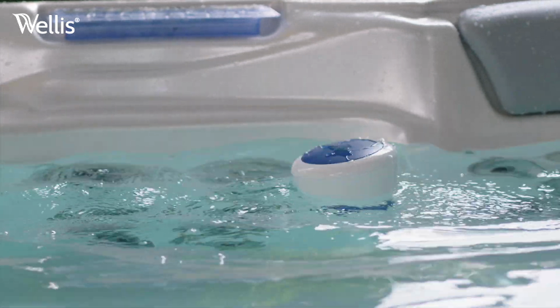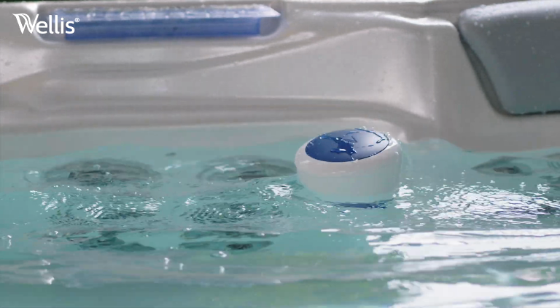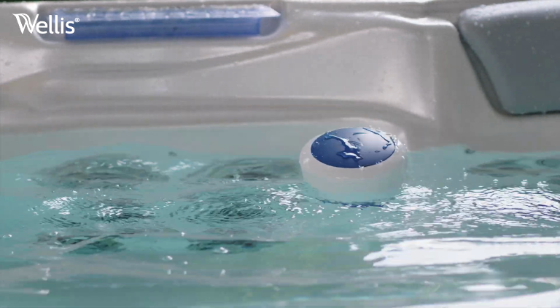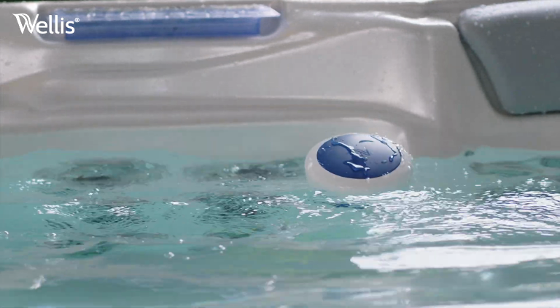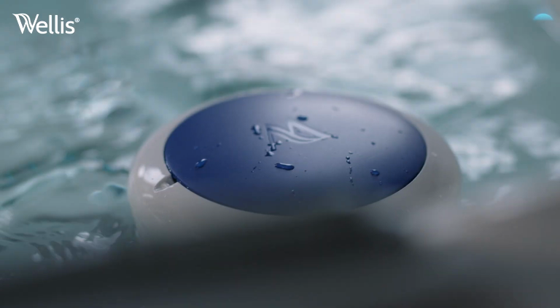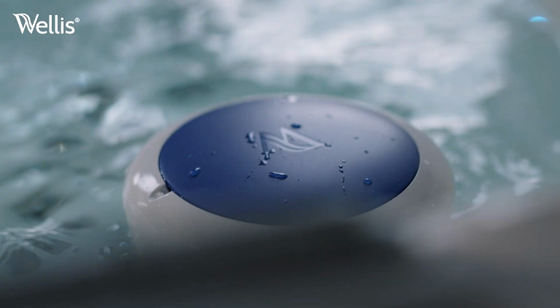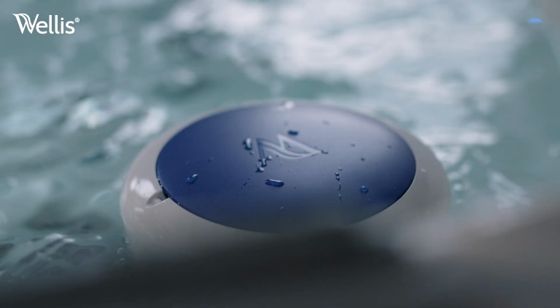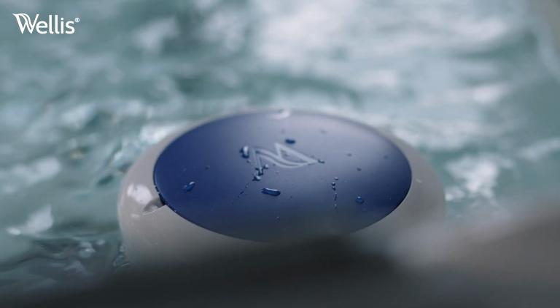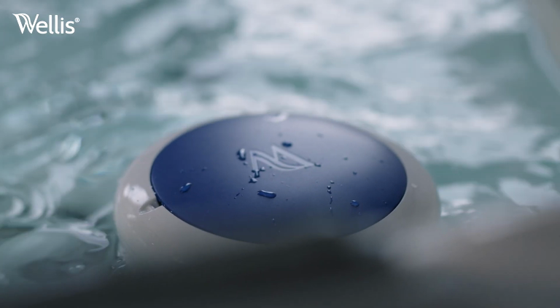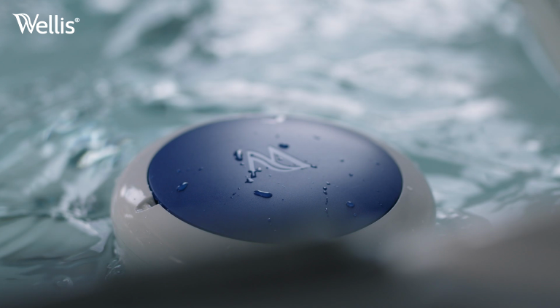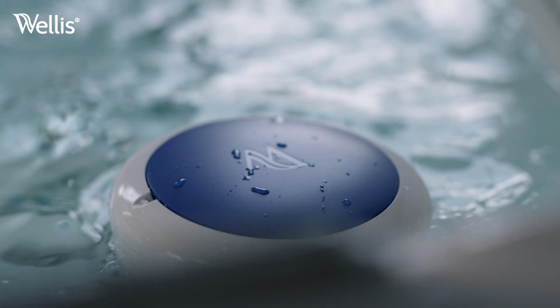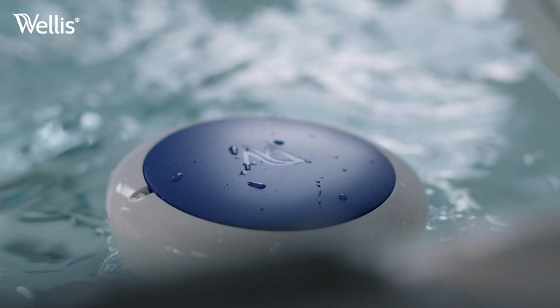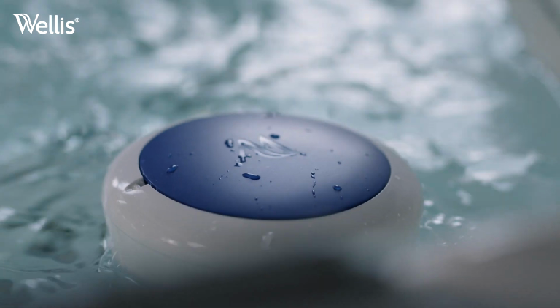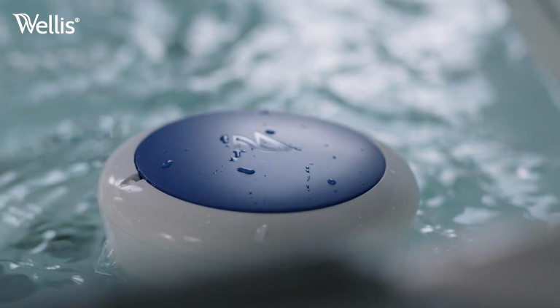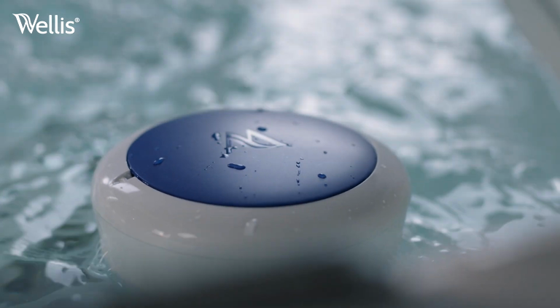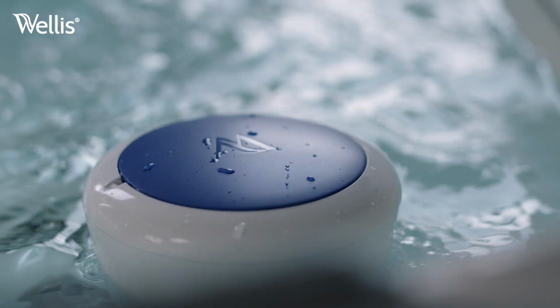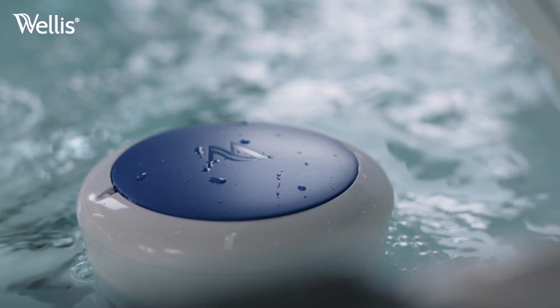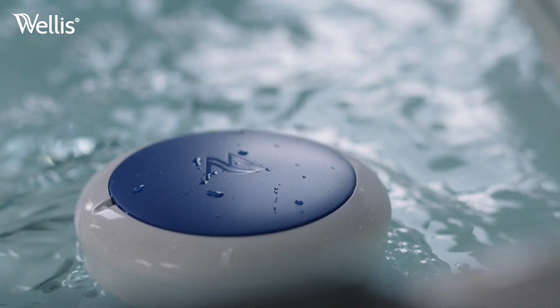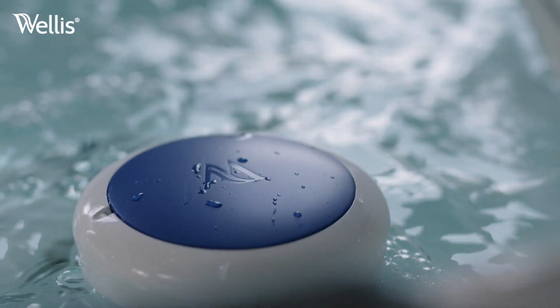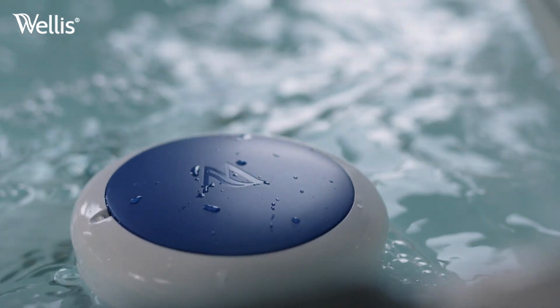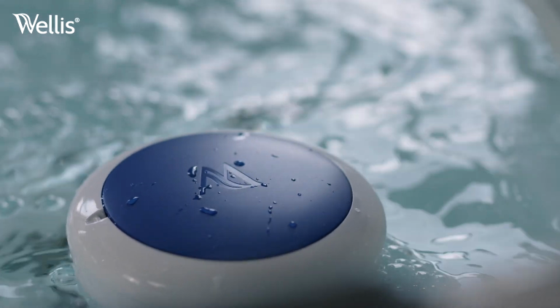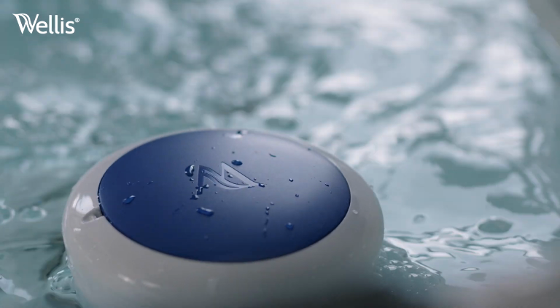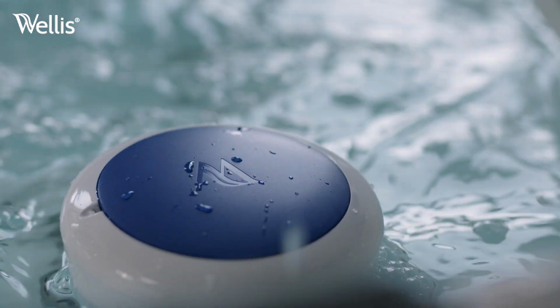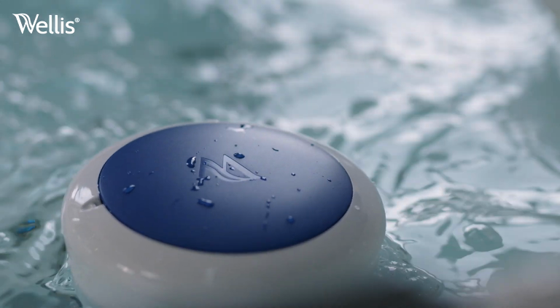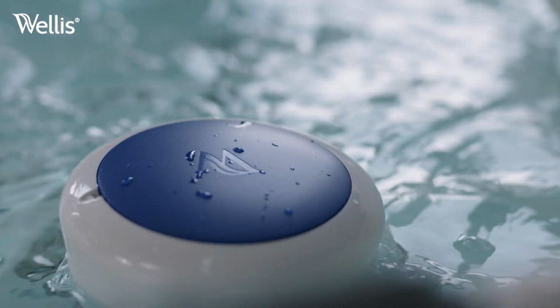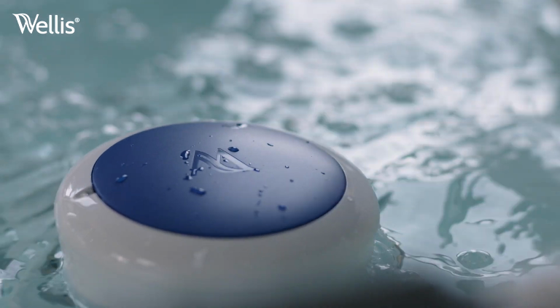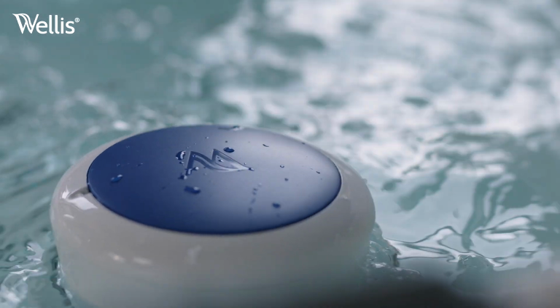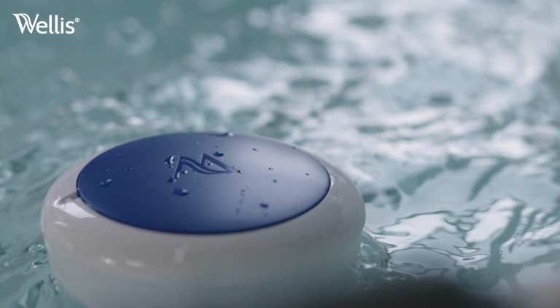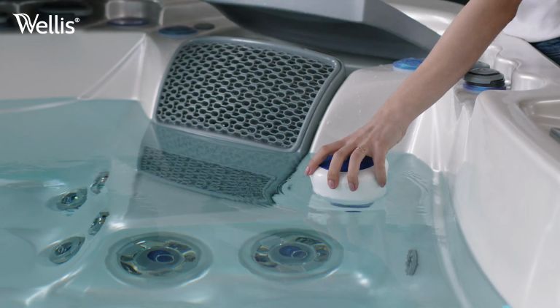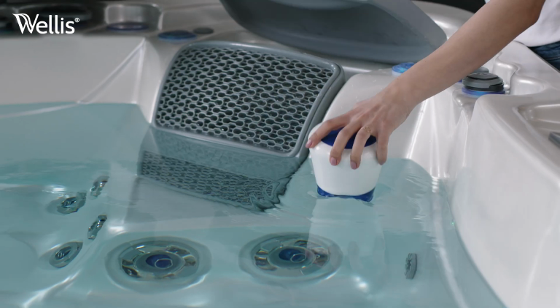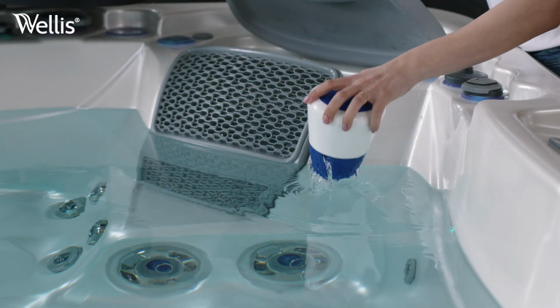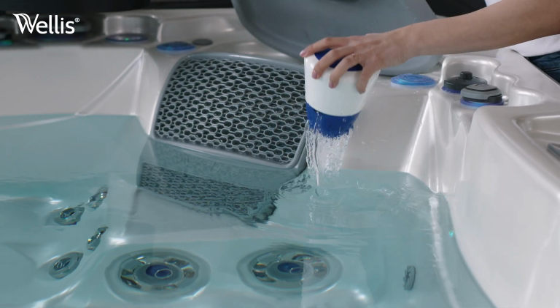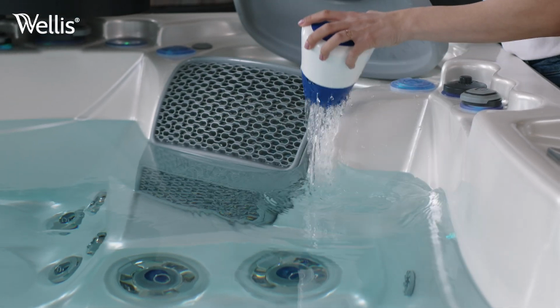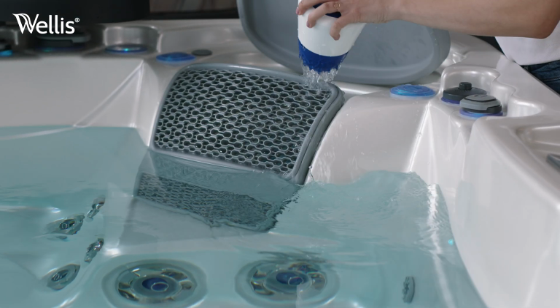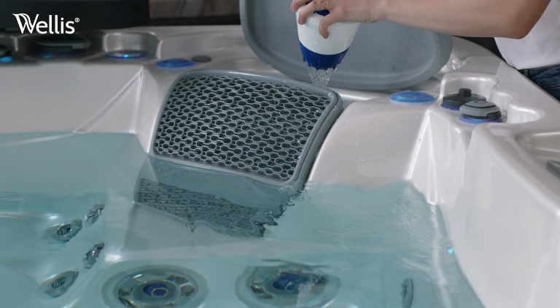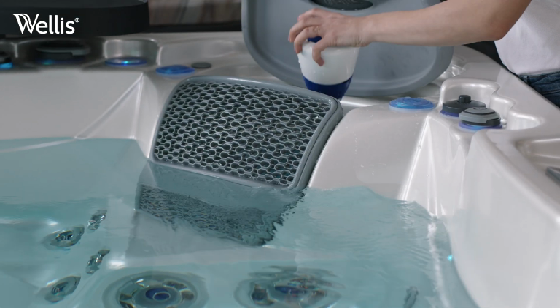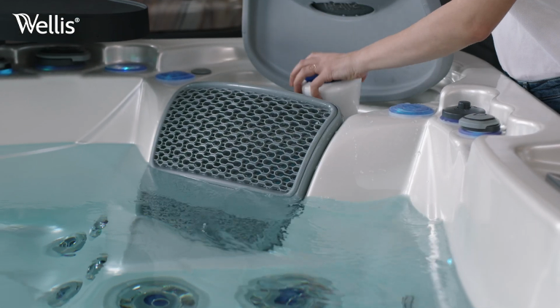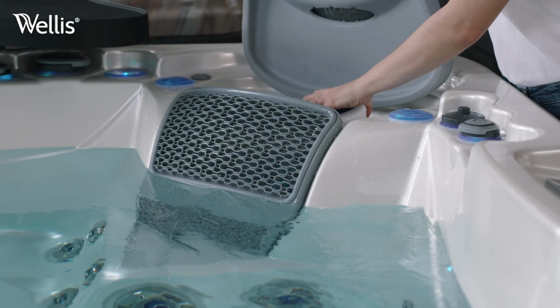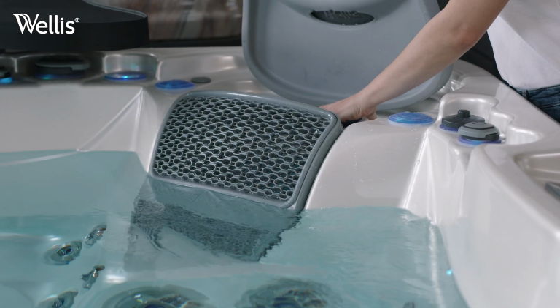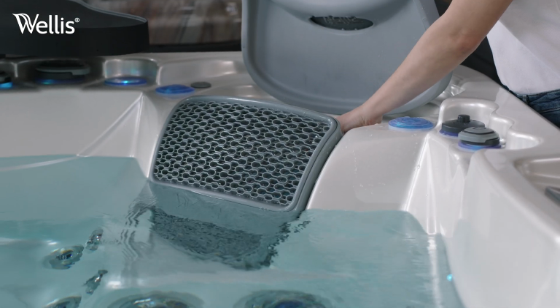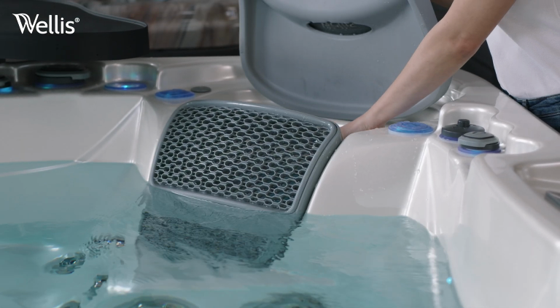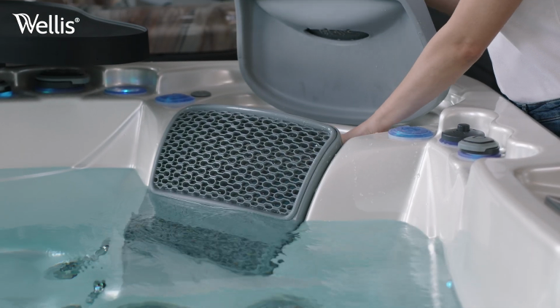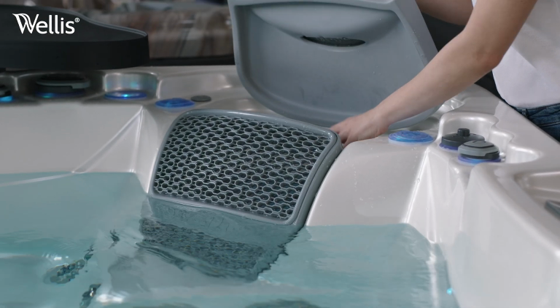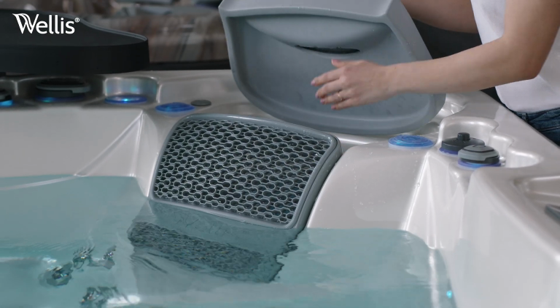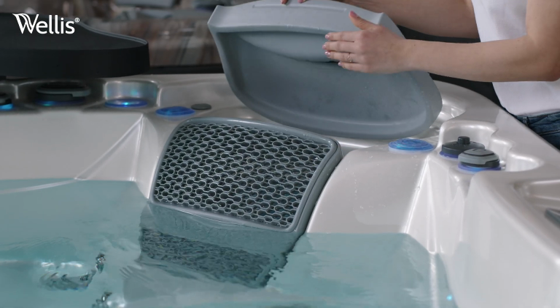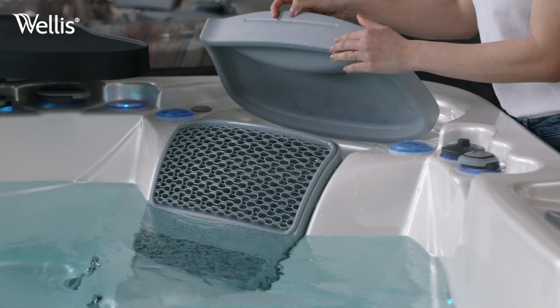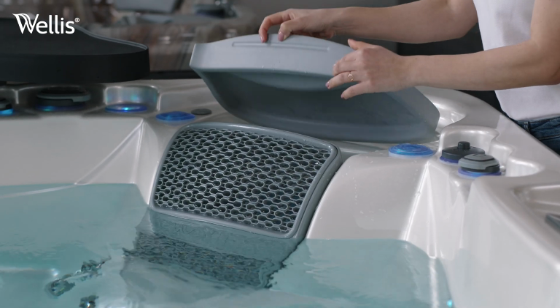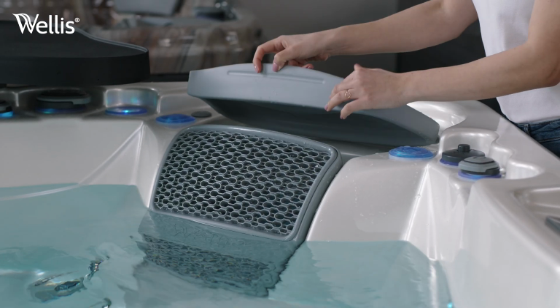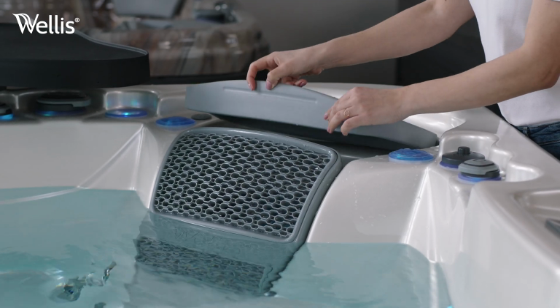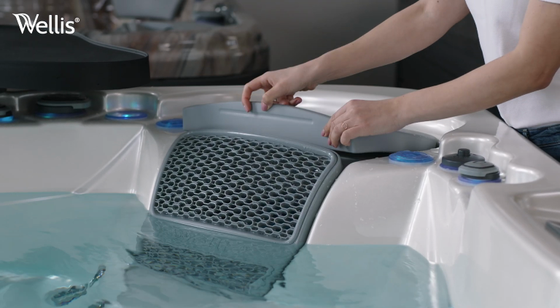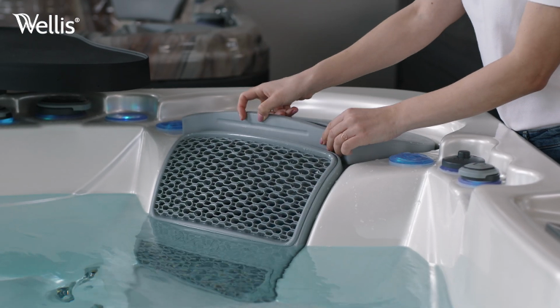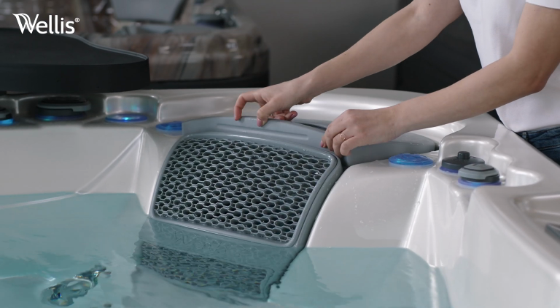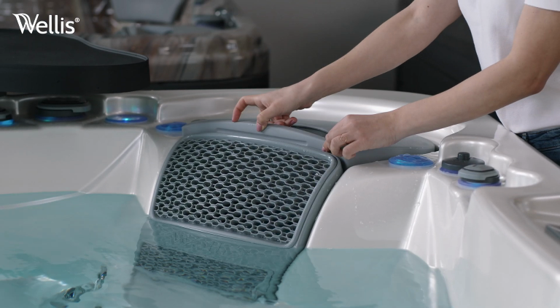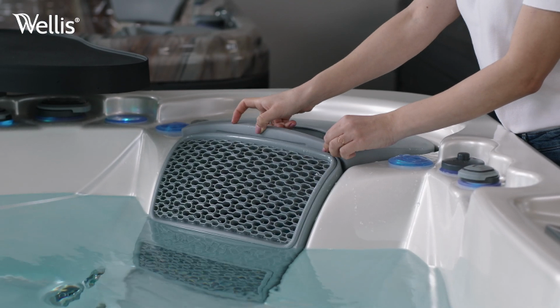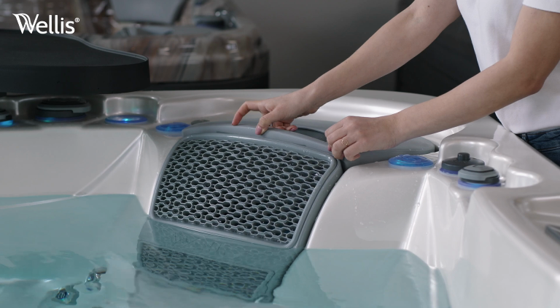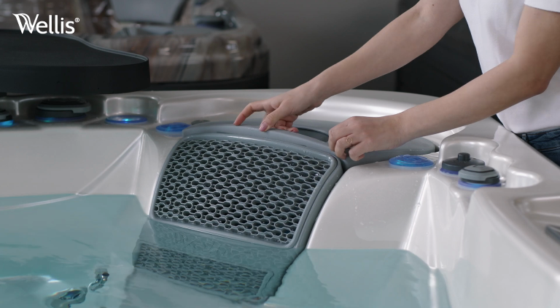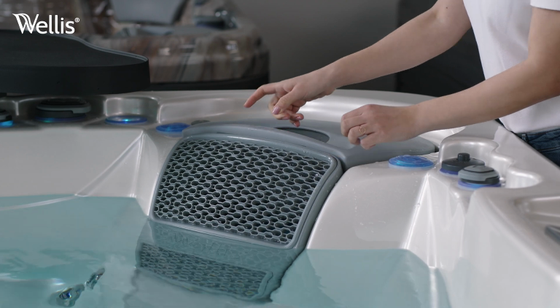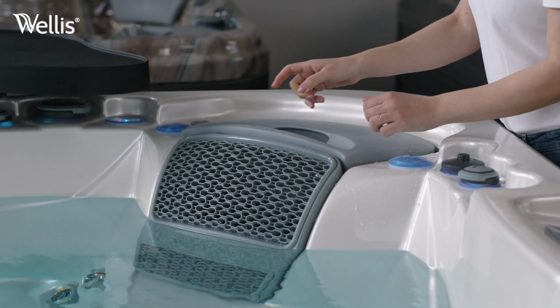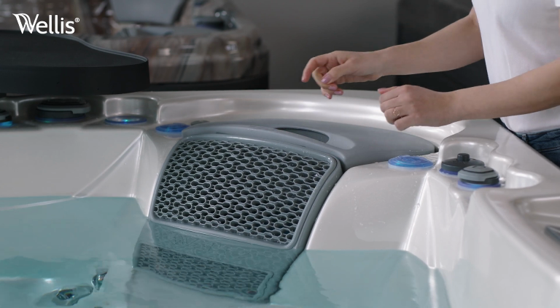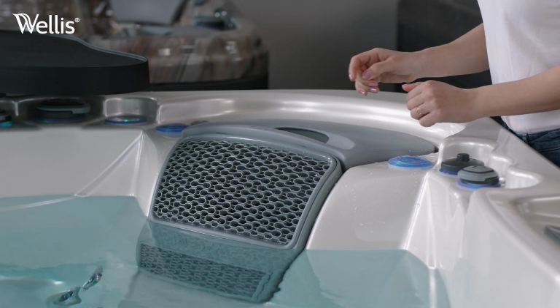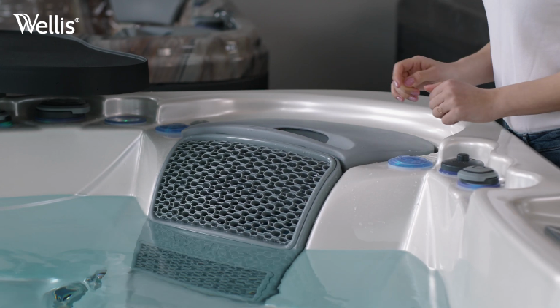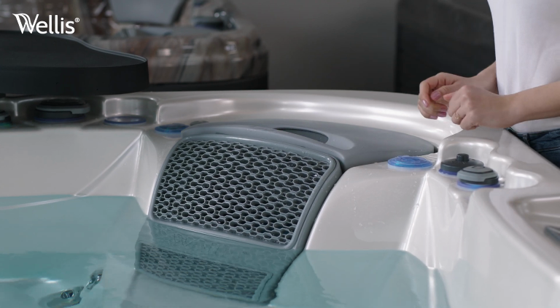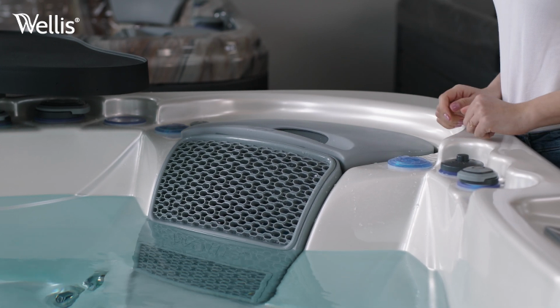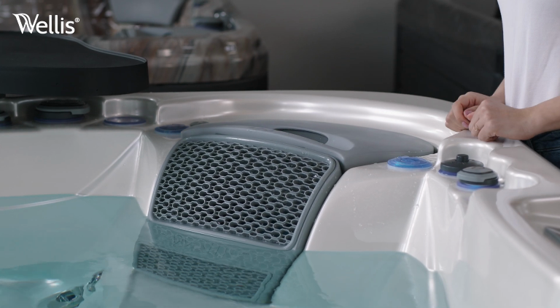Would you prefer to place WIS out of sight? If it fits, you can hide it in the filter housing. This won't affect its operation.